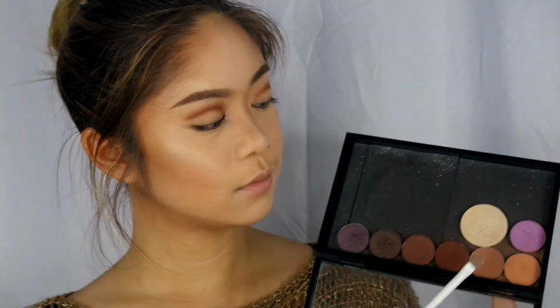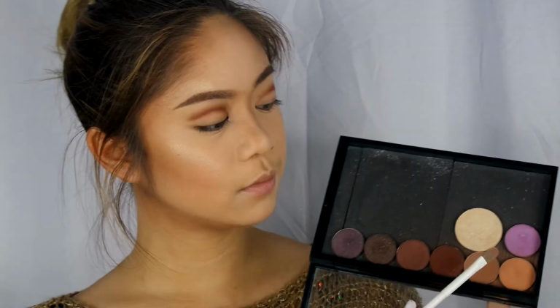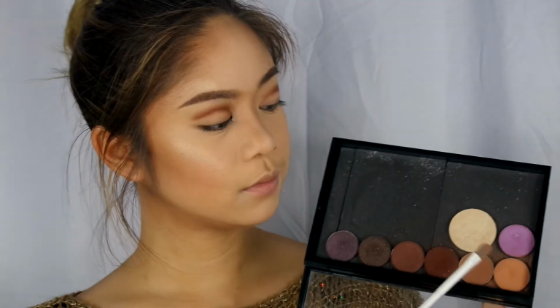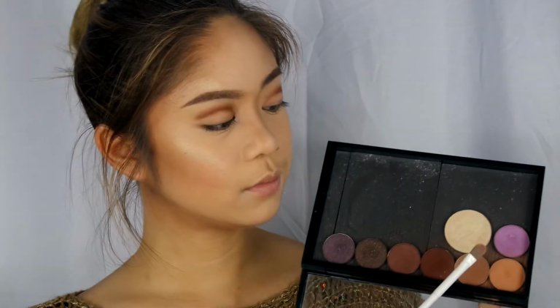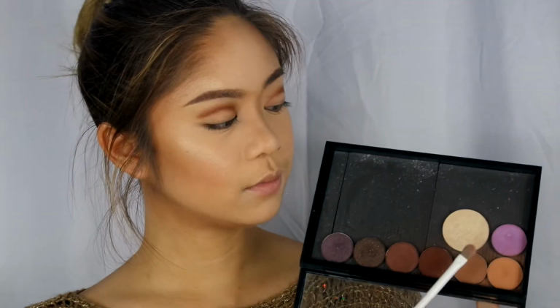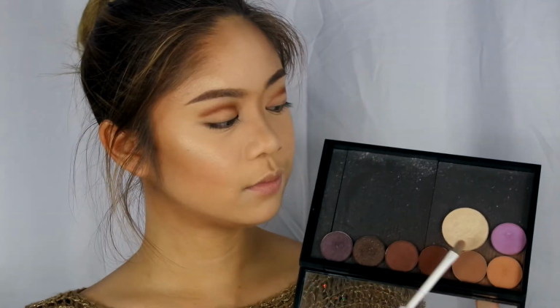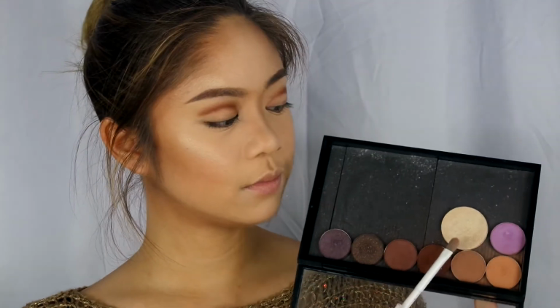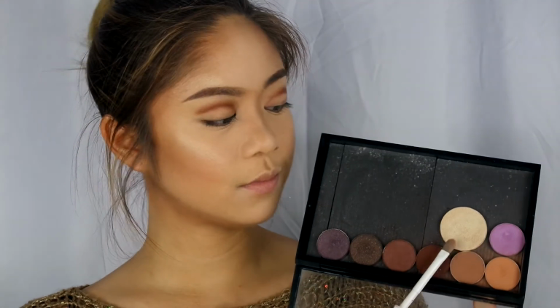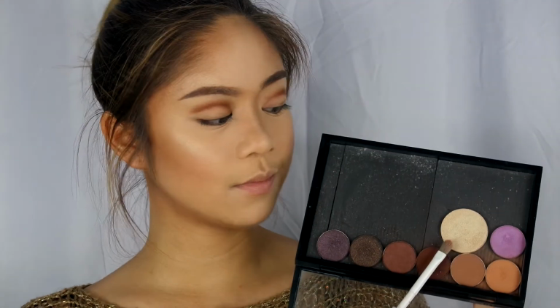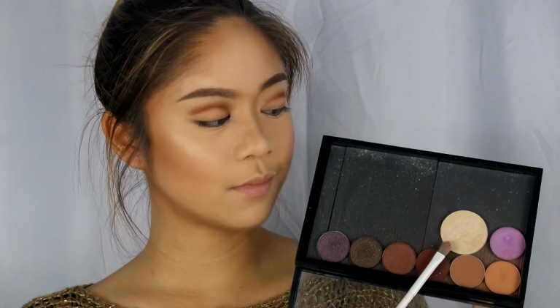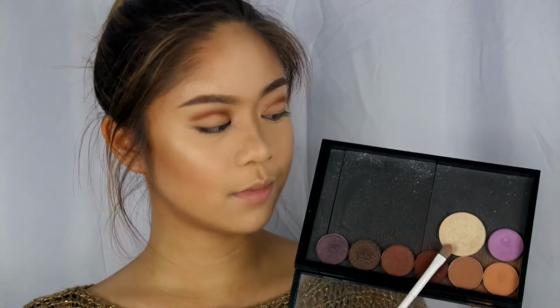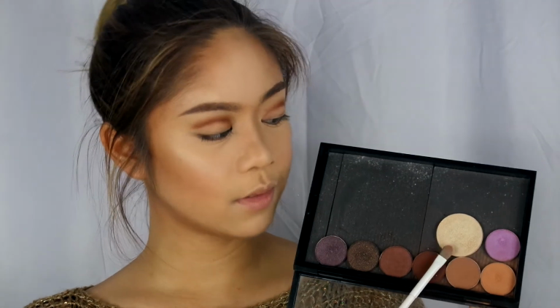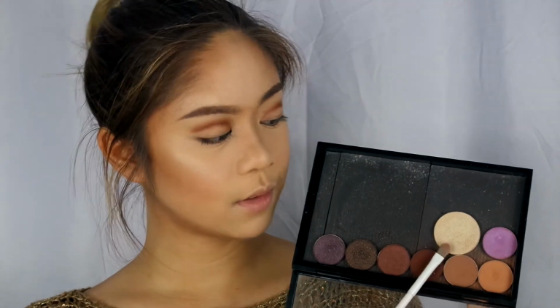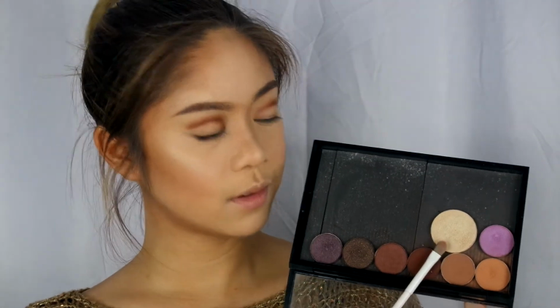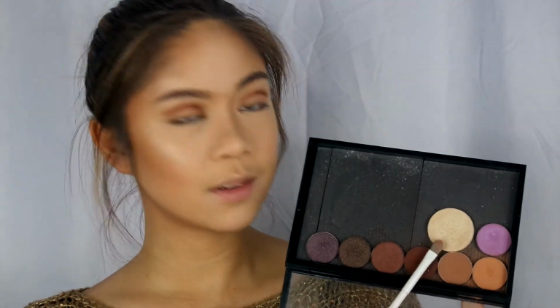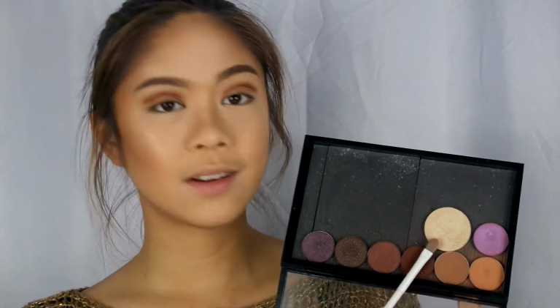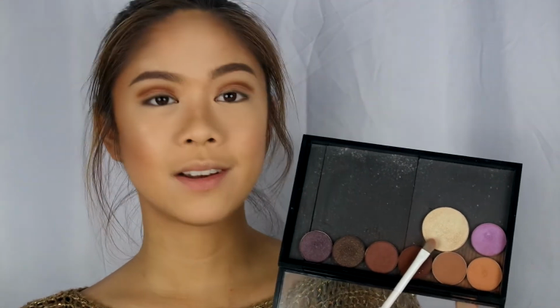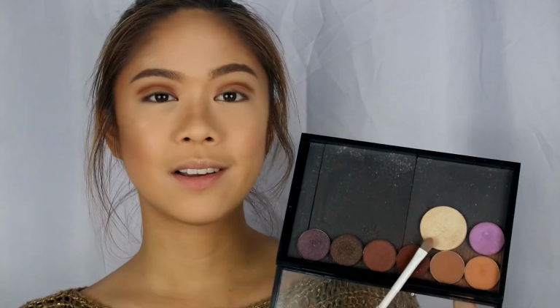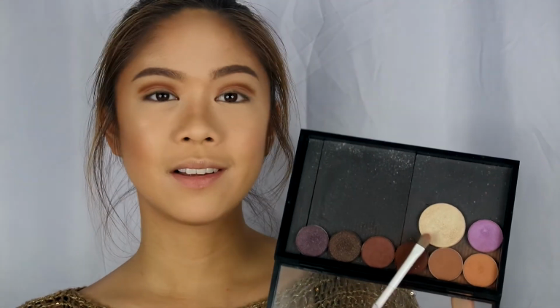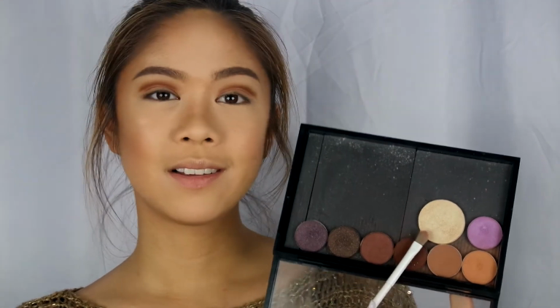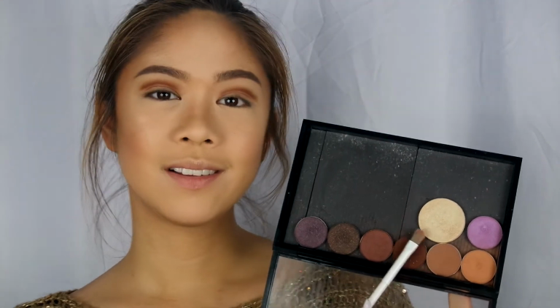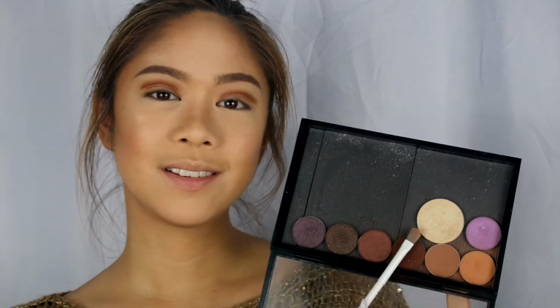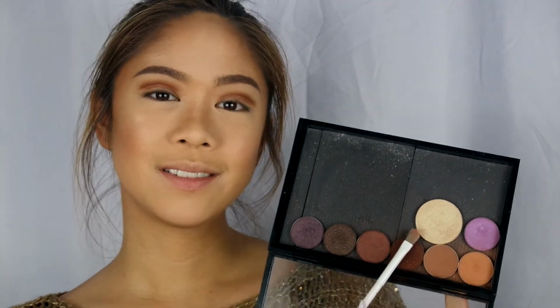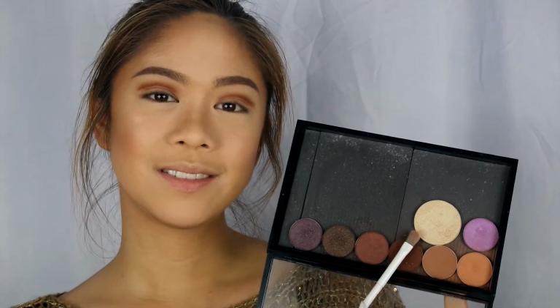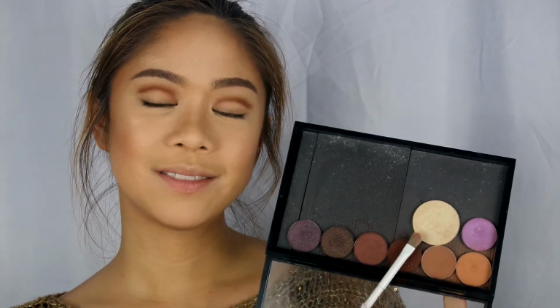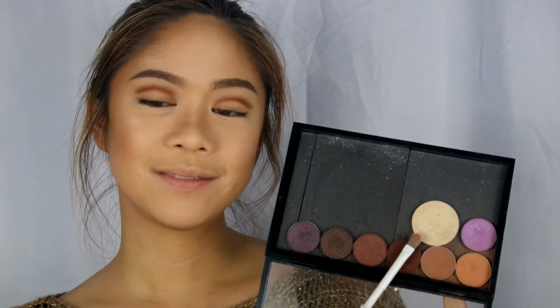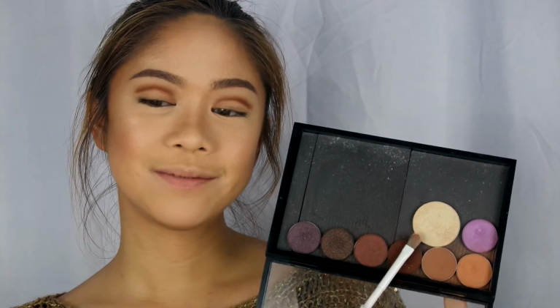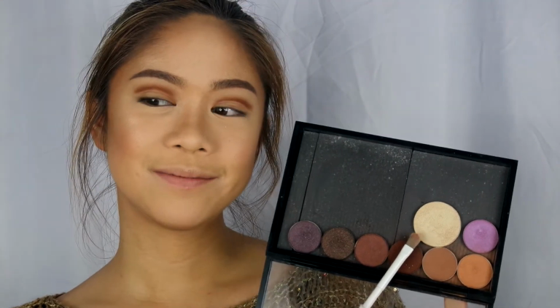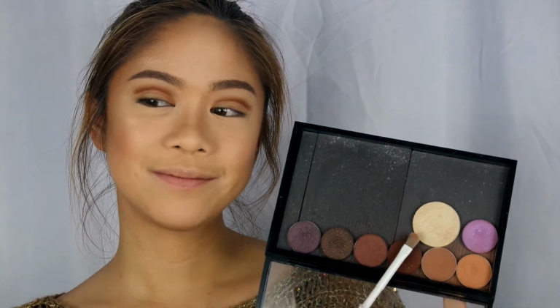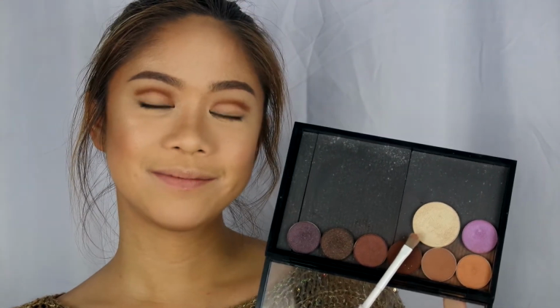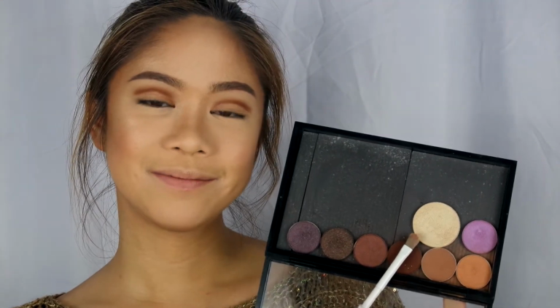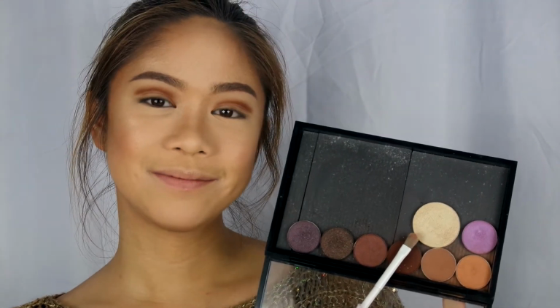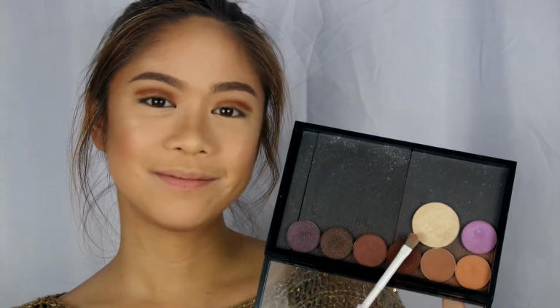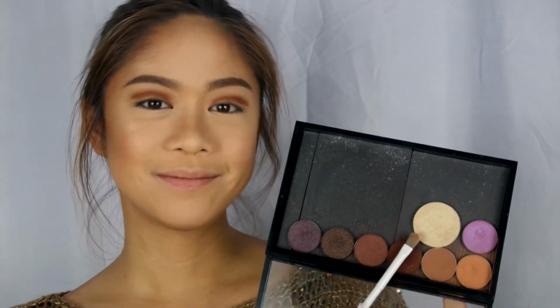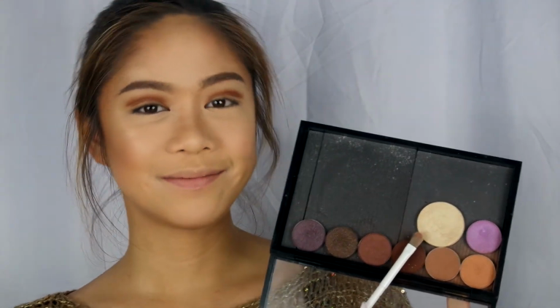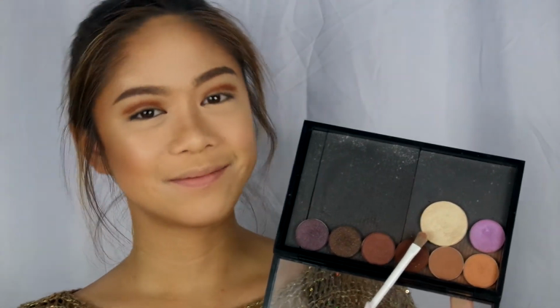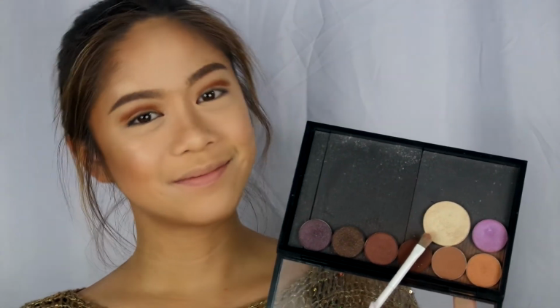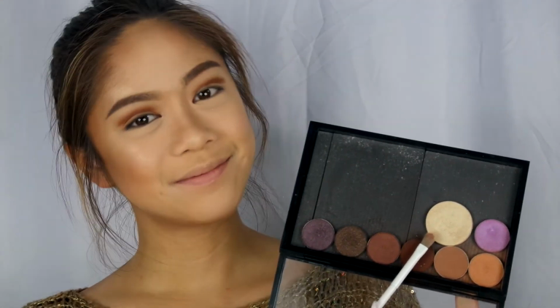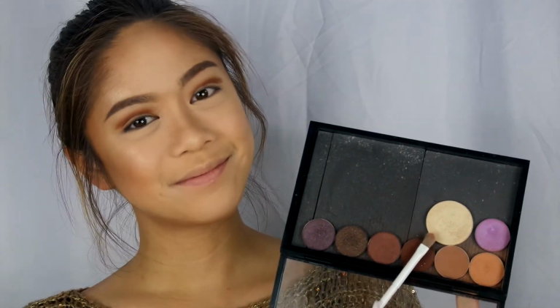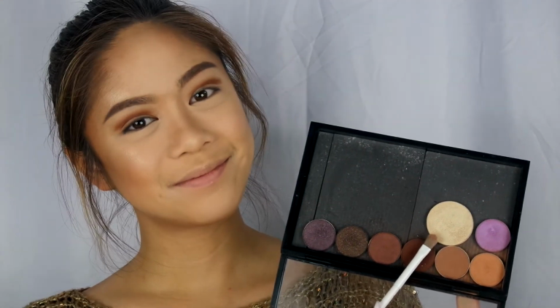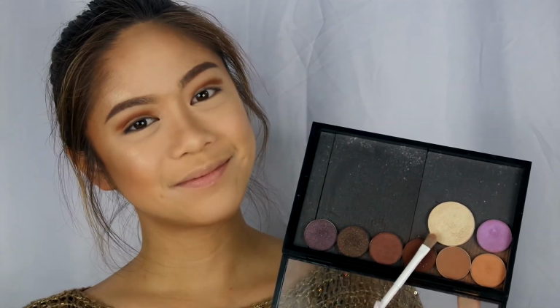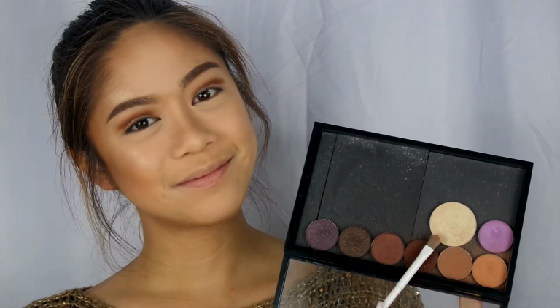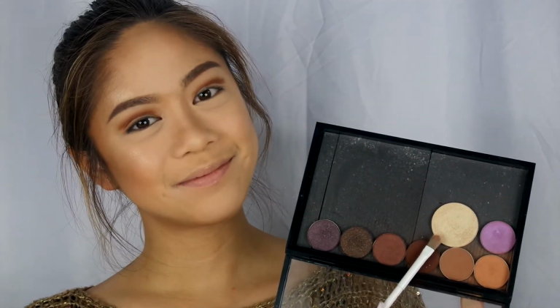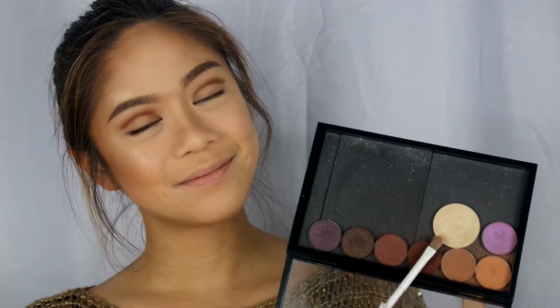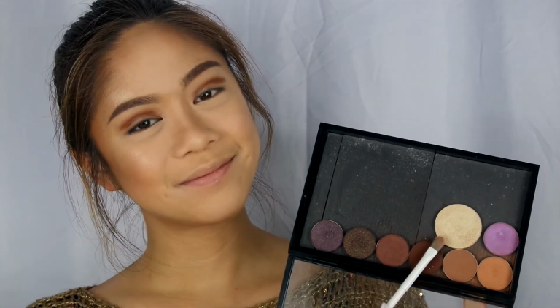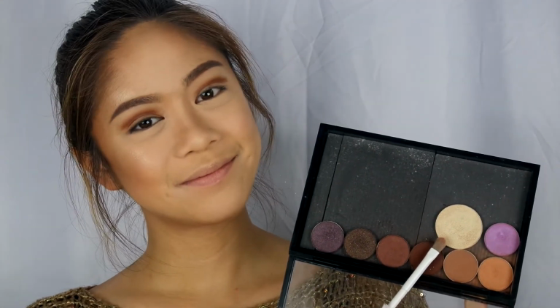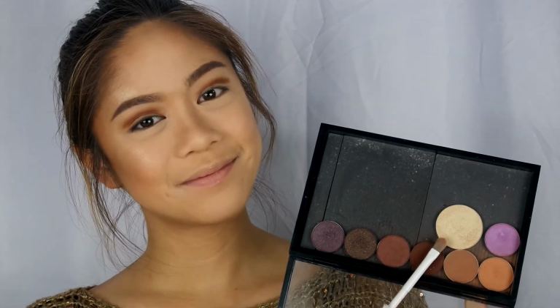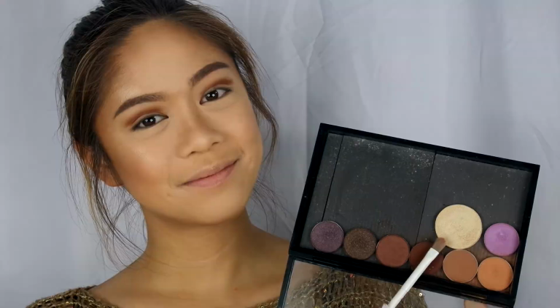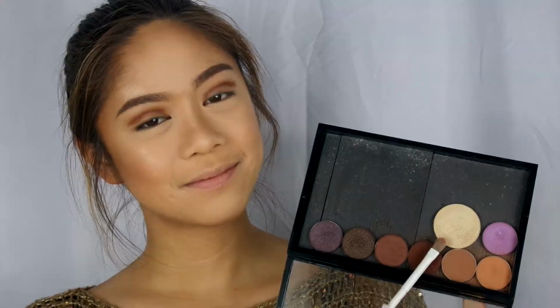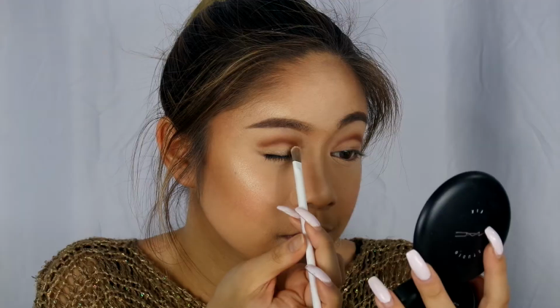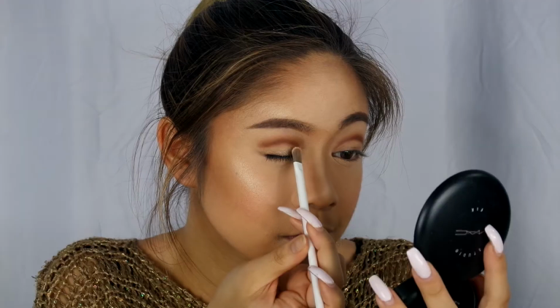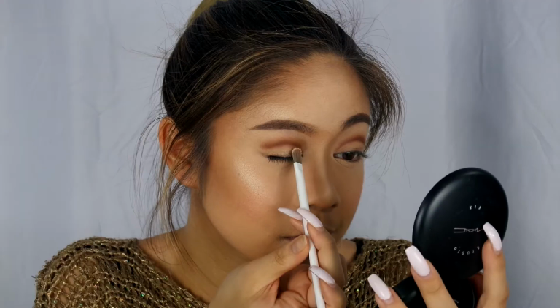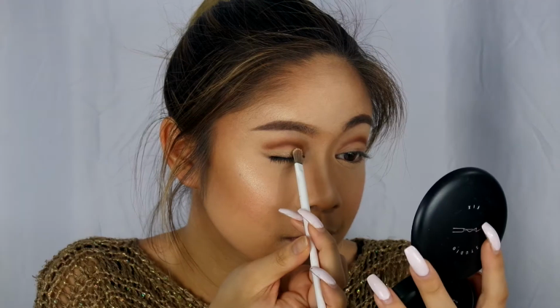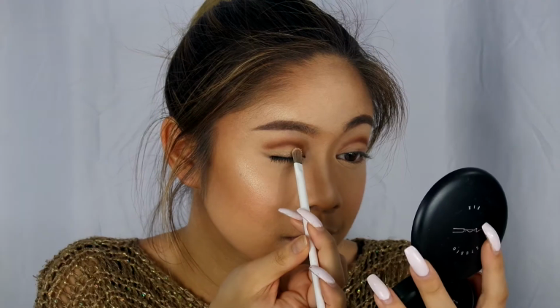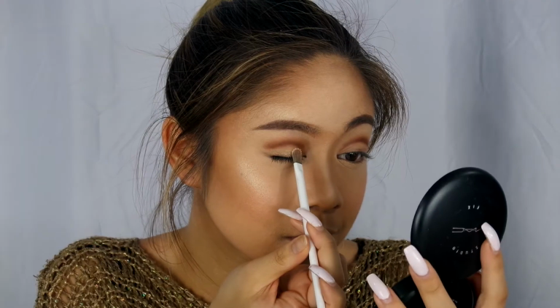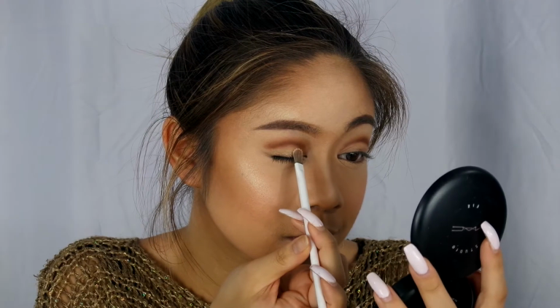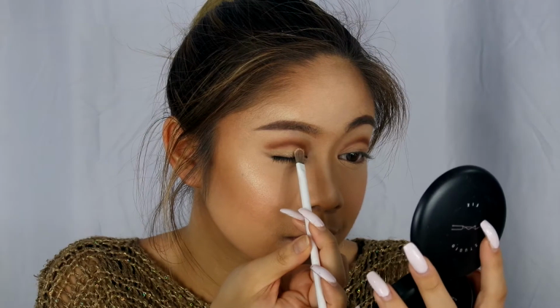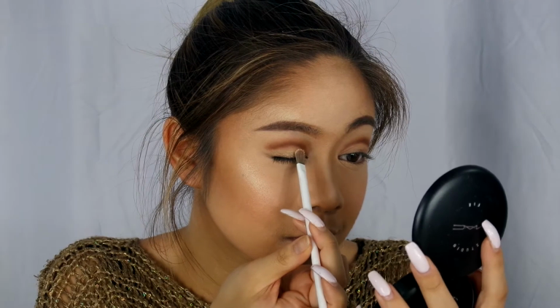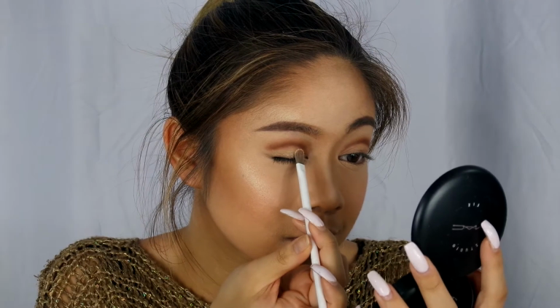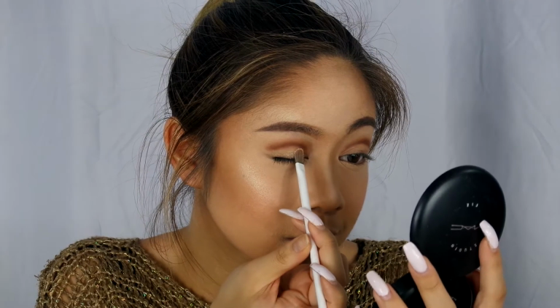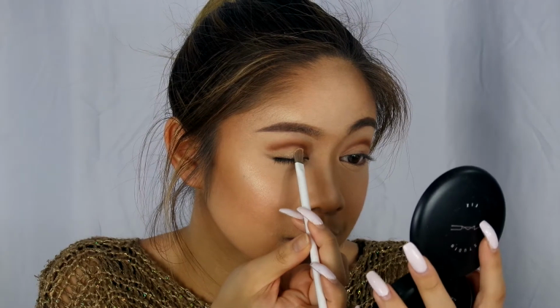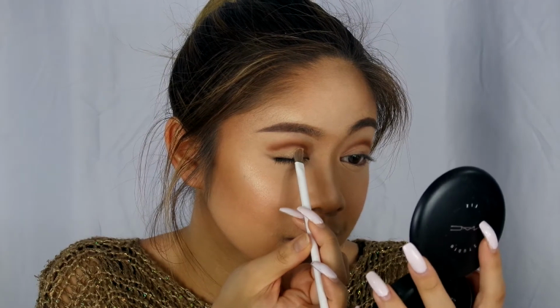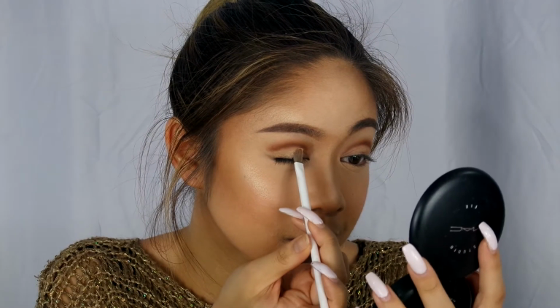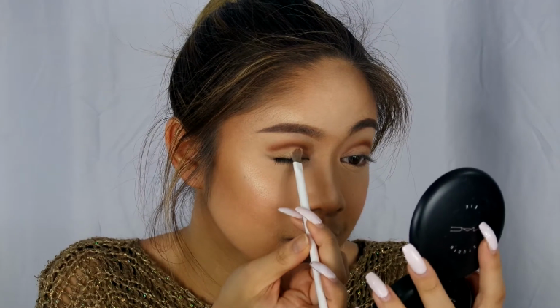The all-over light color I'll be using is Made of Gold by Morphe brushes, and I'll also be using this to cut the crease as well.